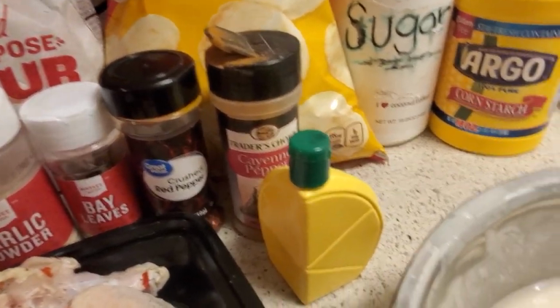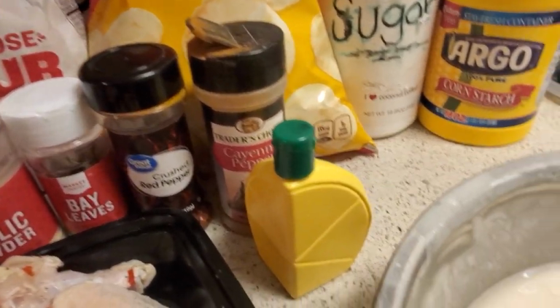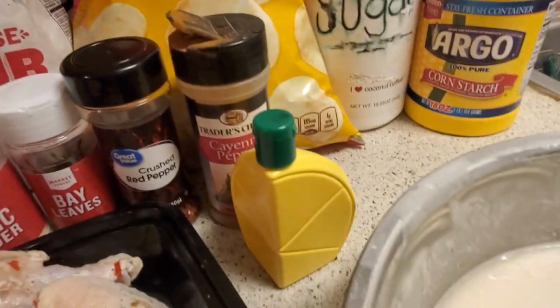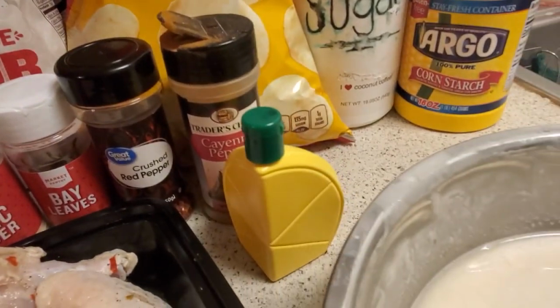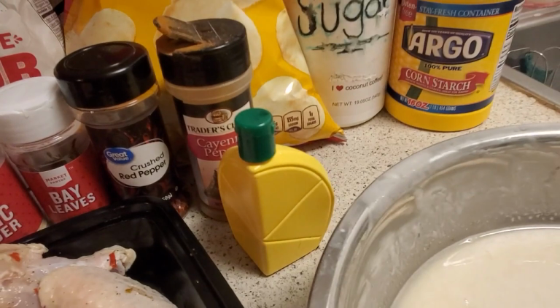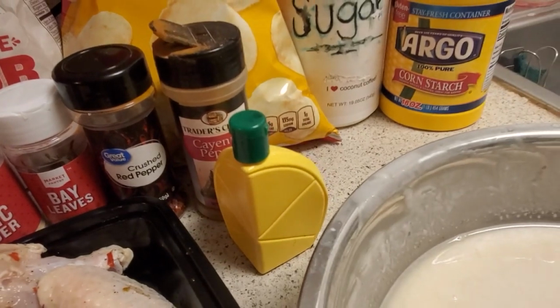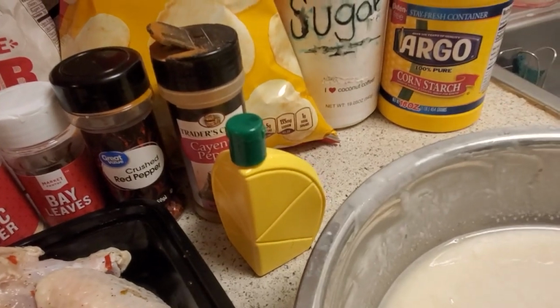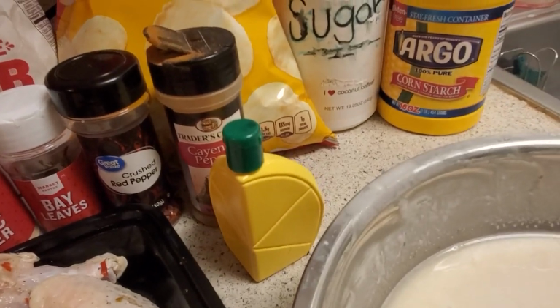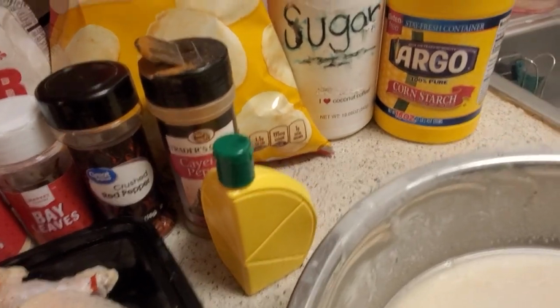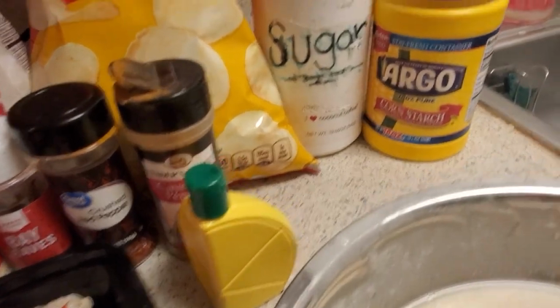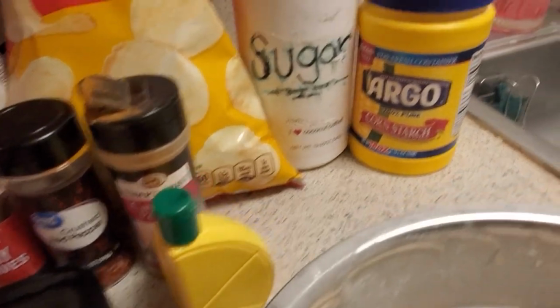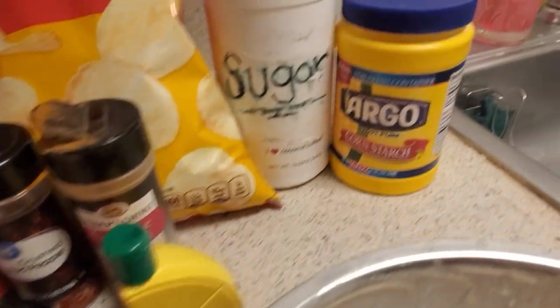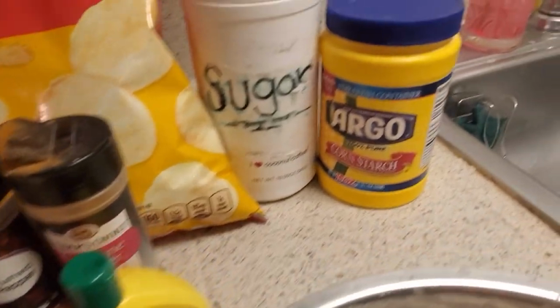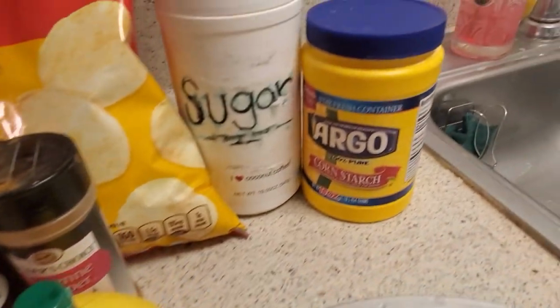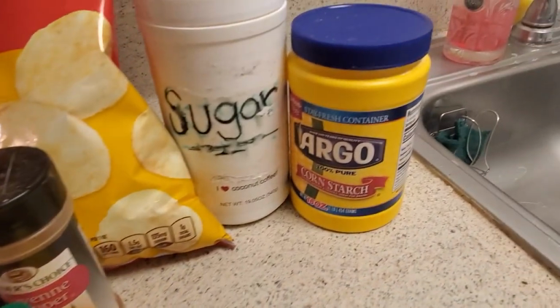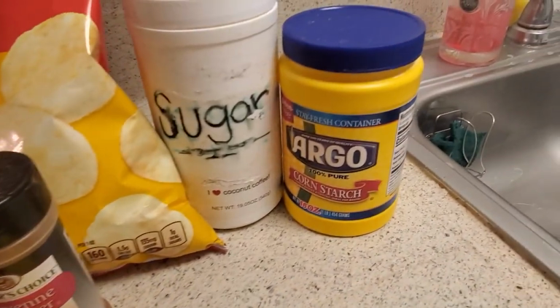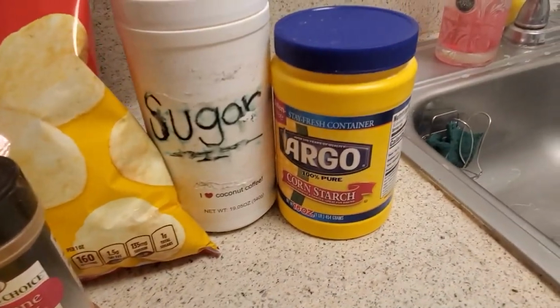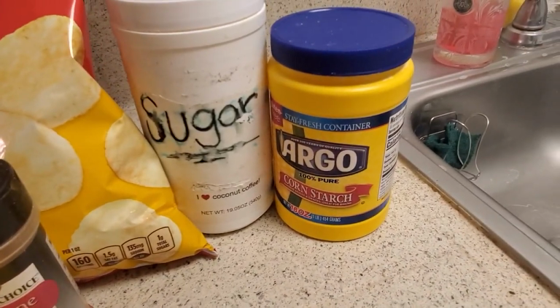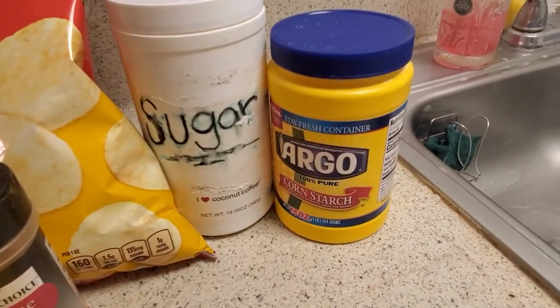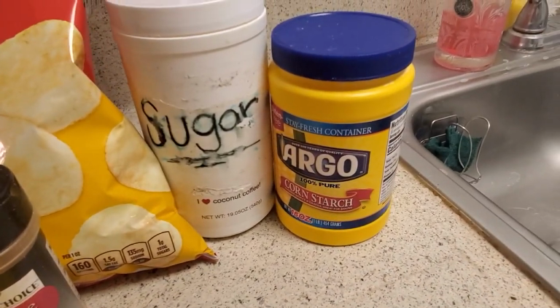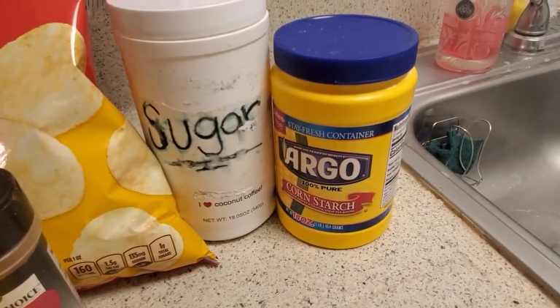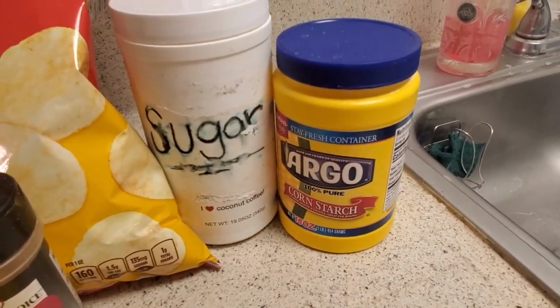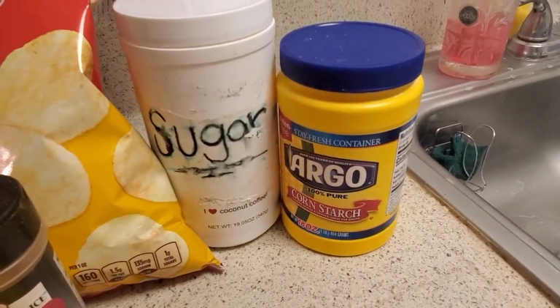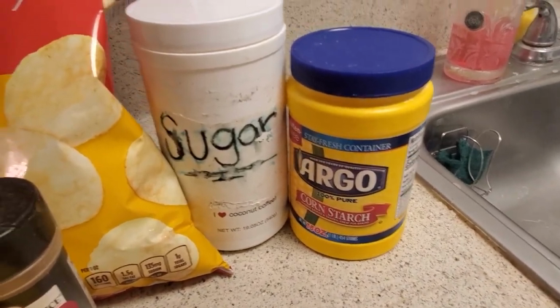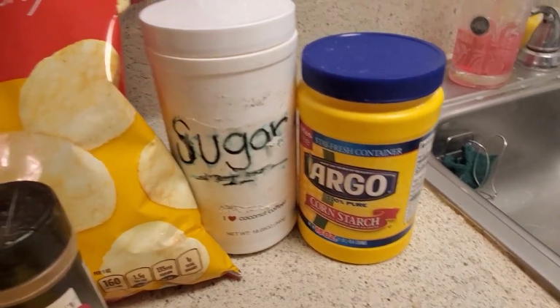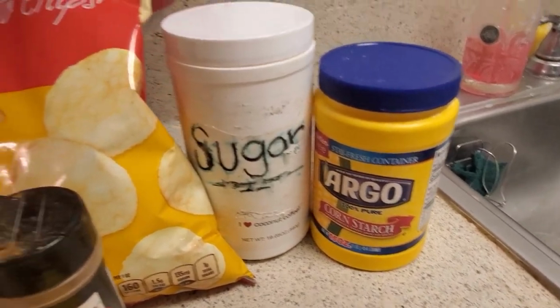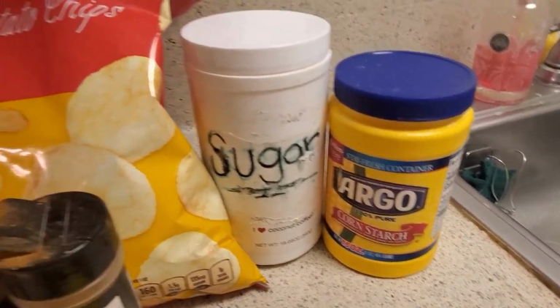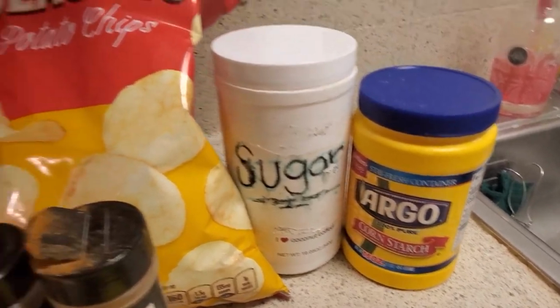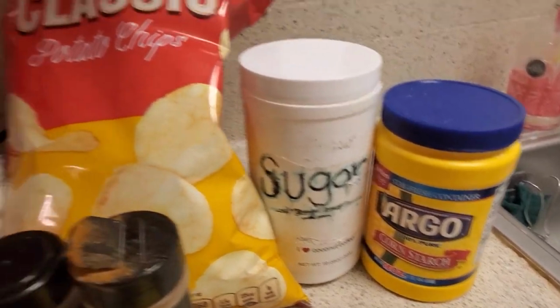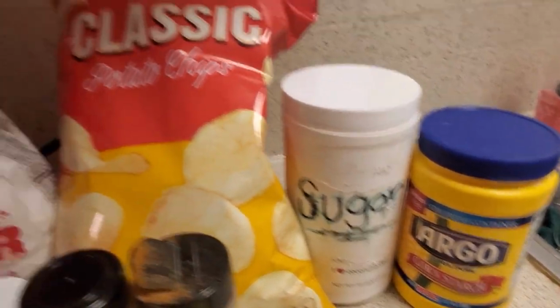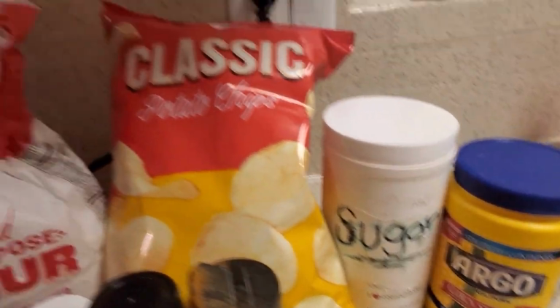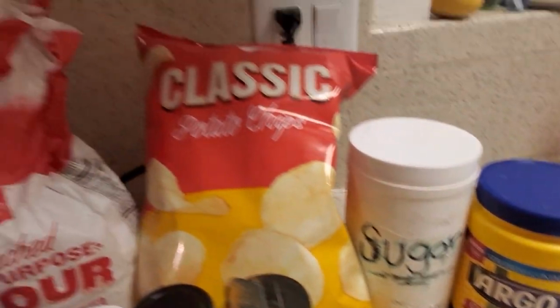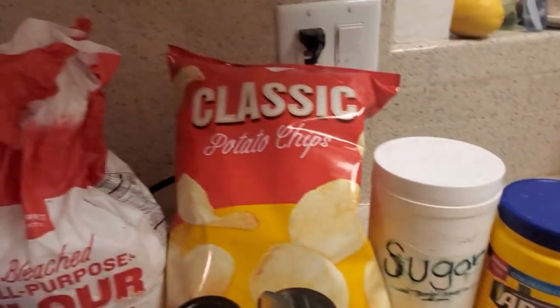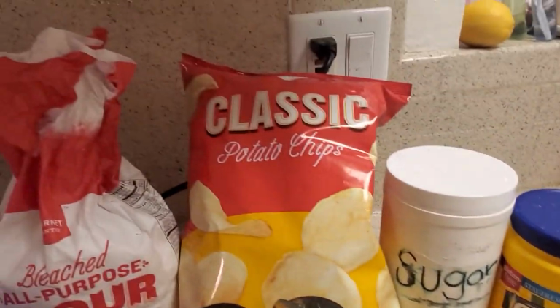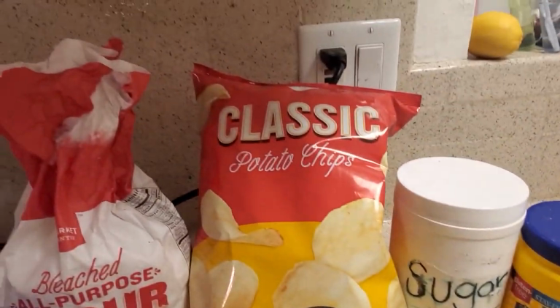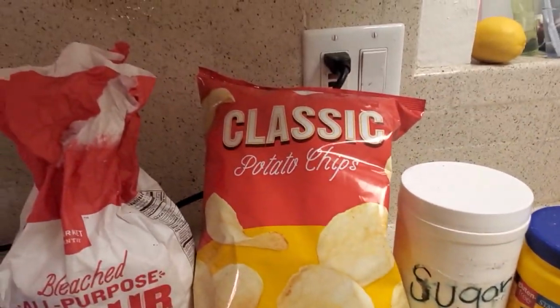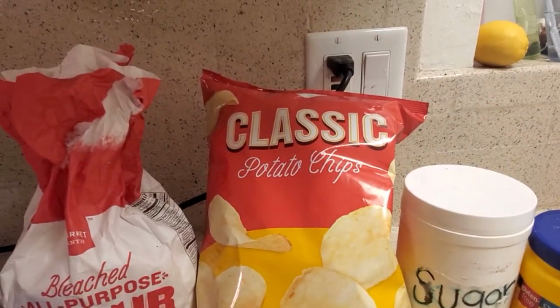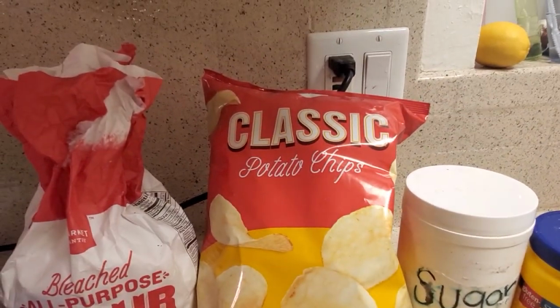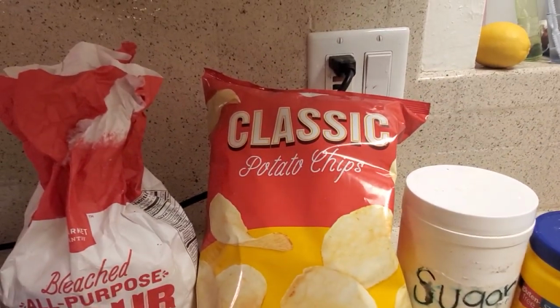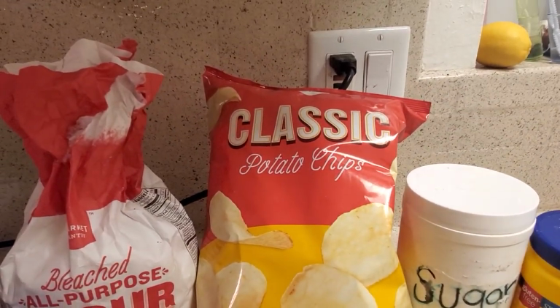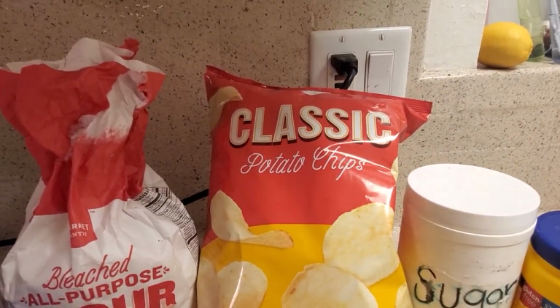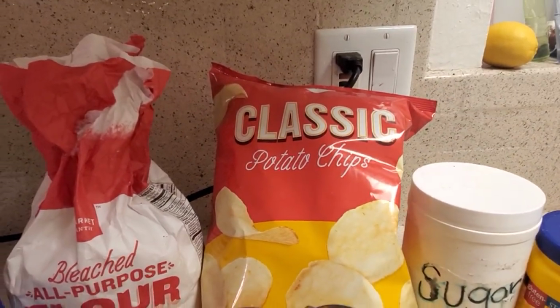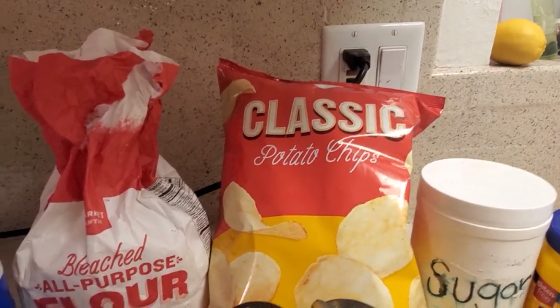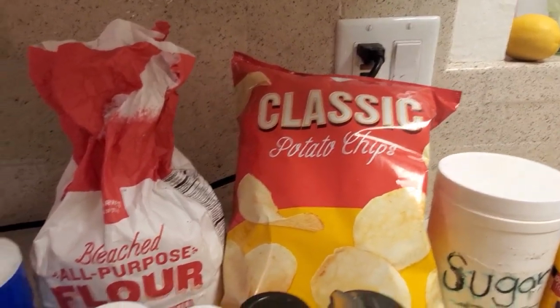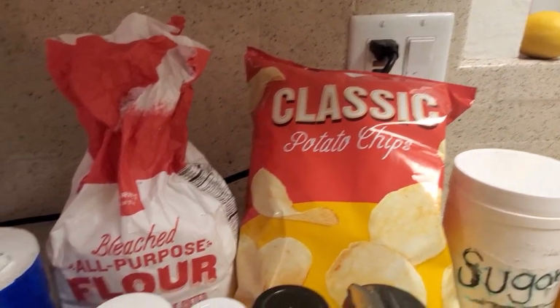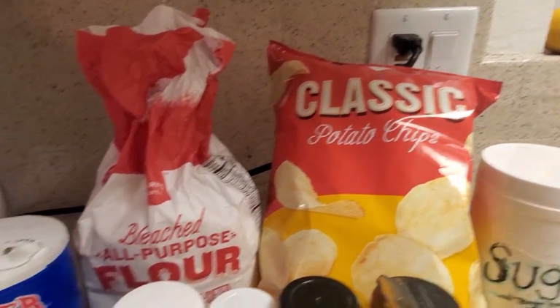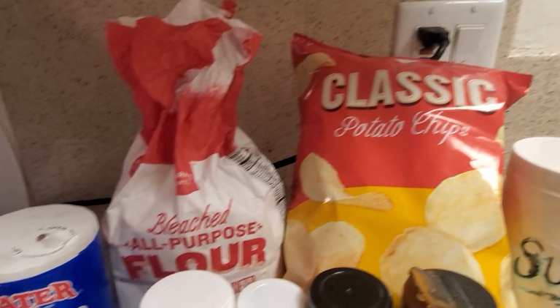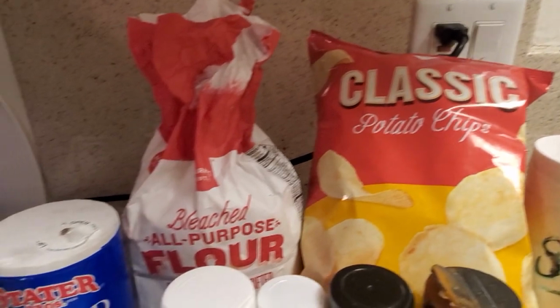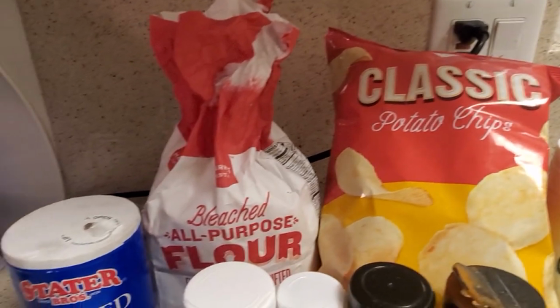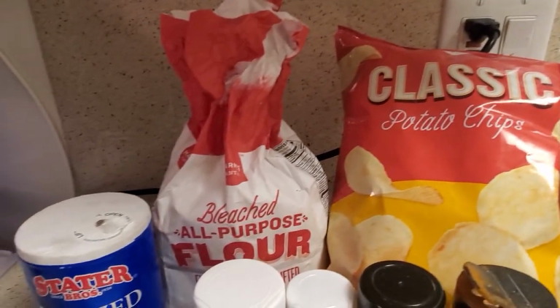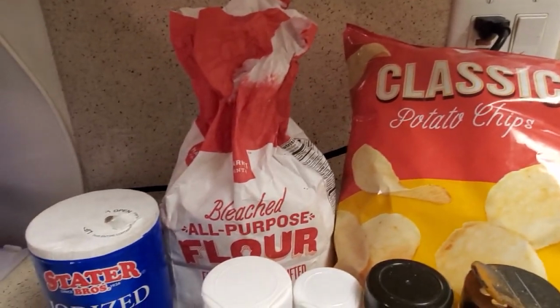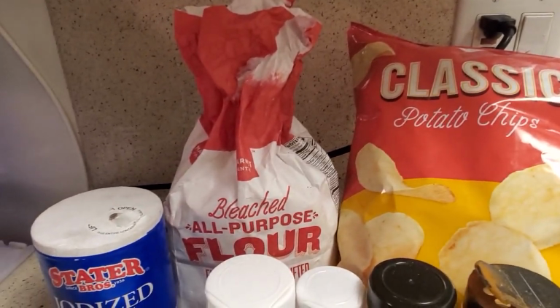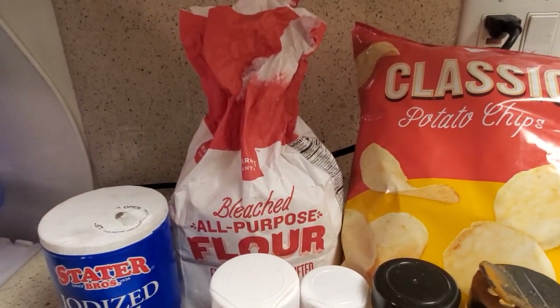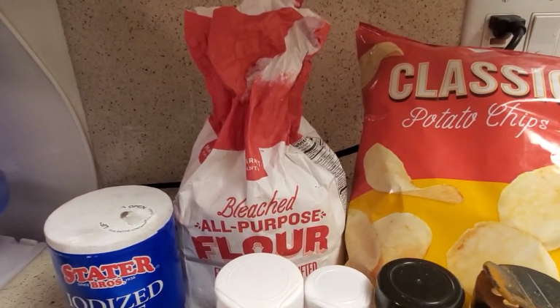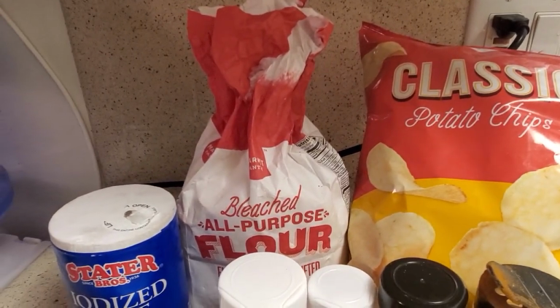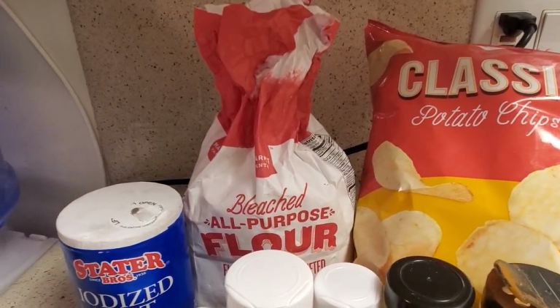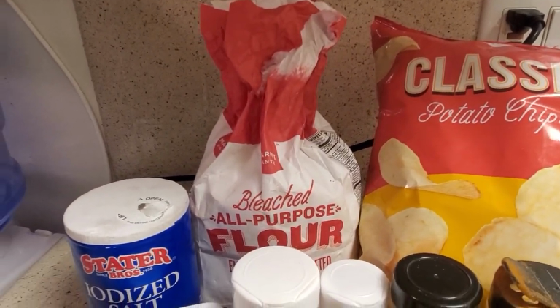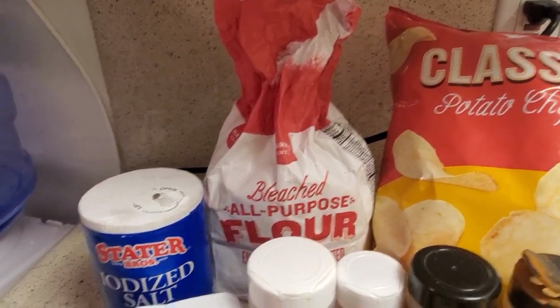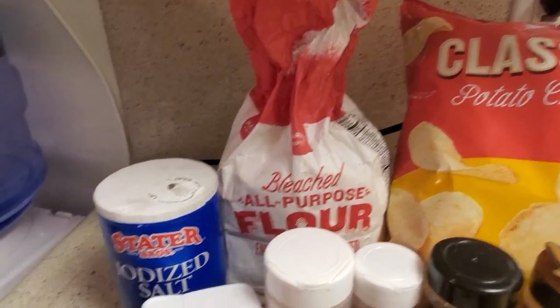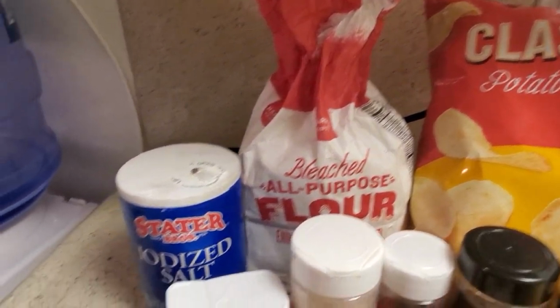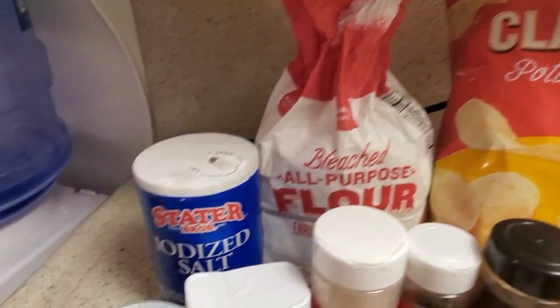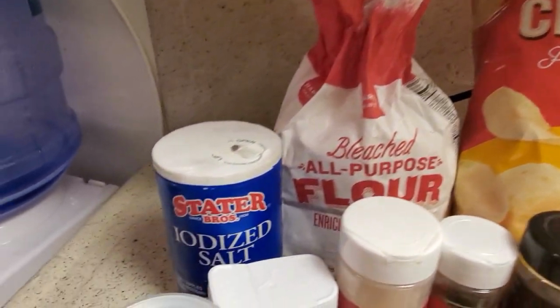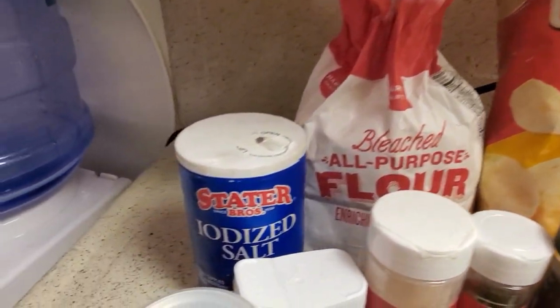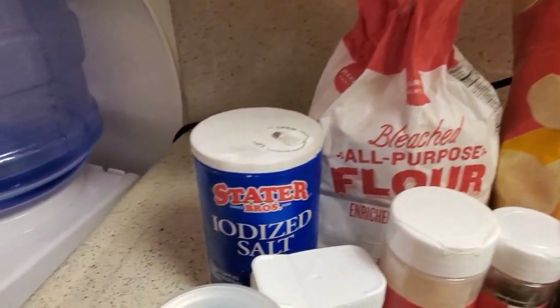Also lemon juice, cornstarch, sugar, crushed potato chips, flour, and salt.